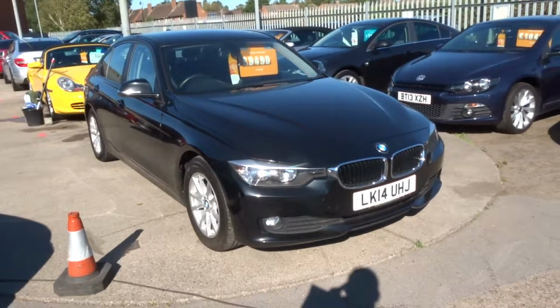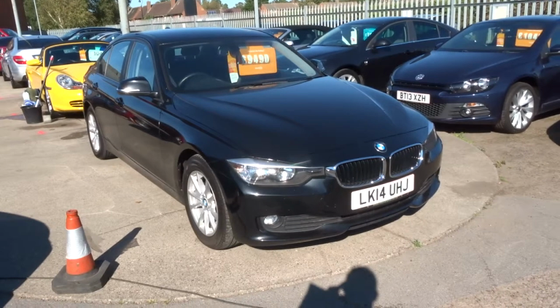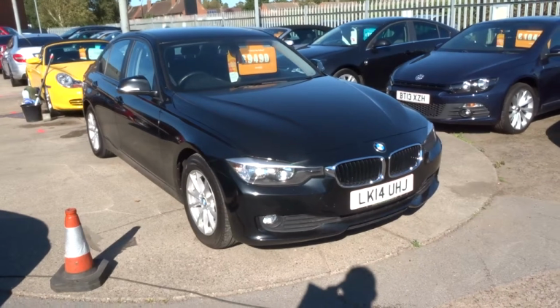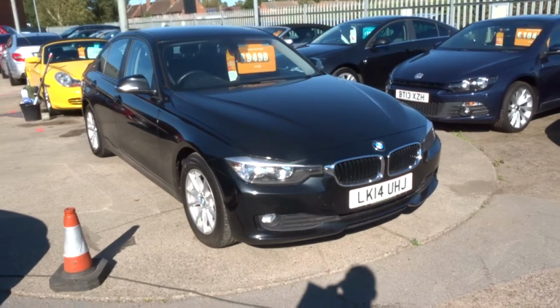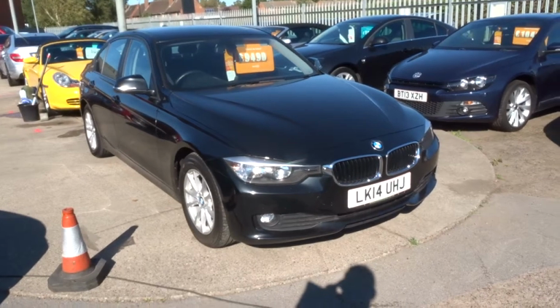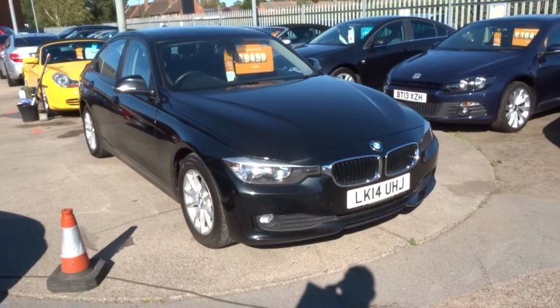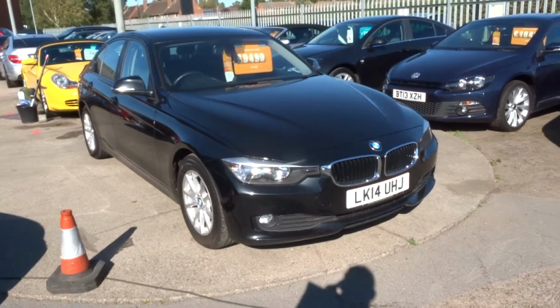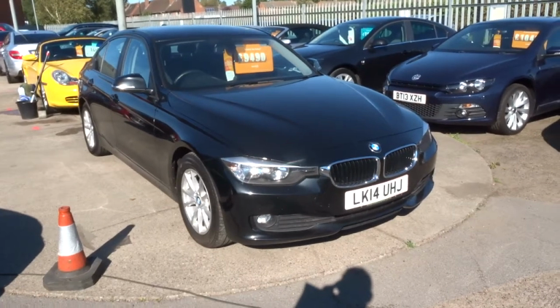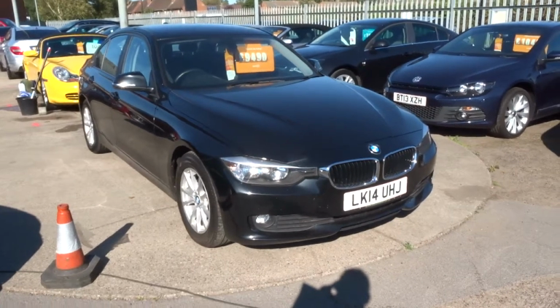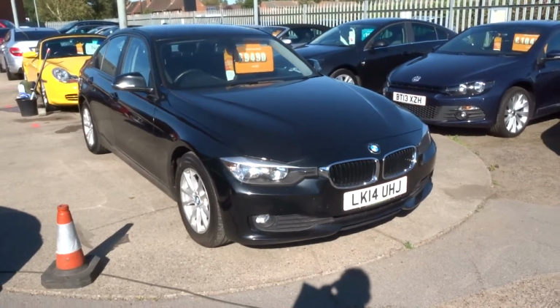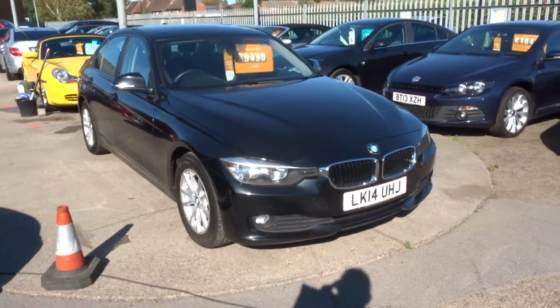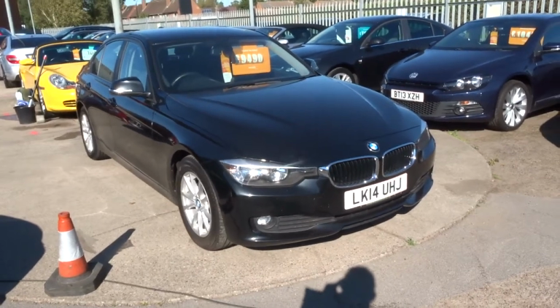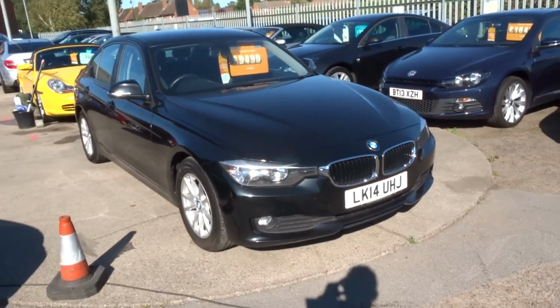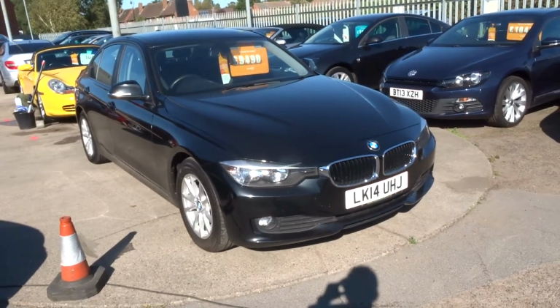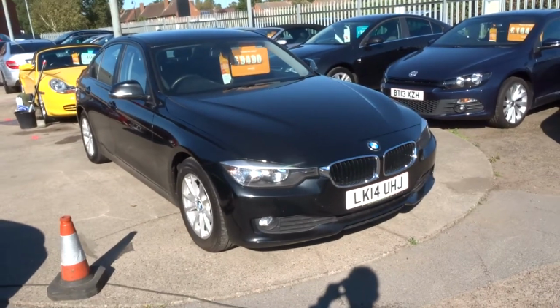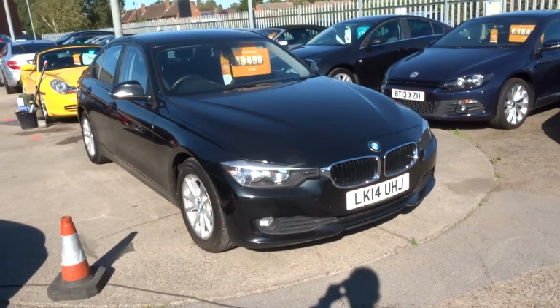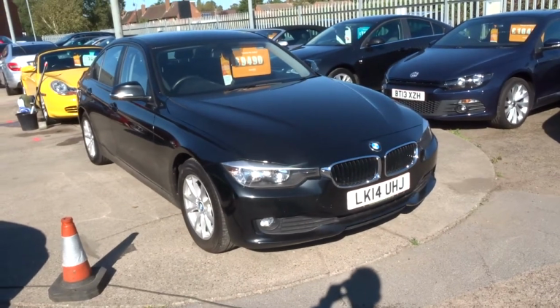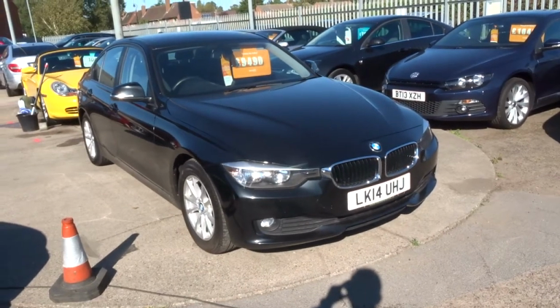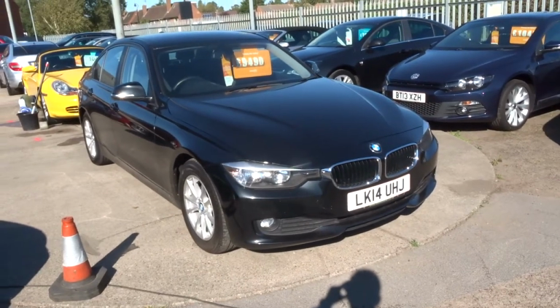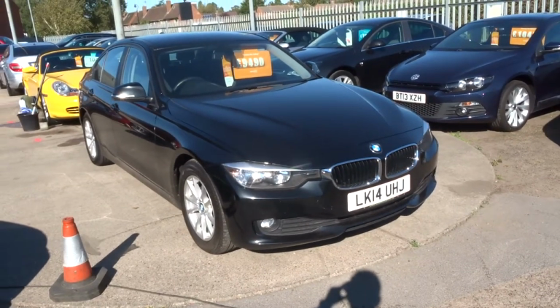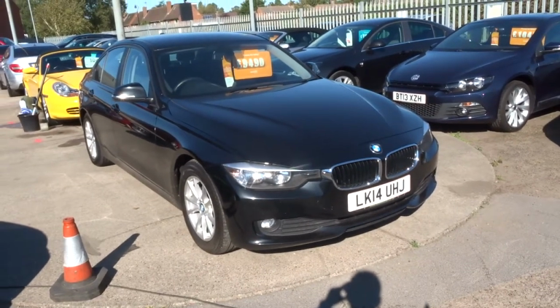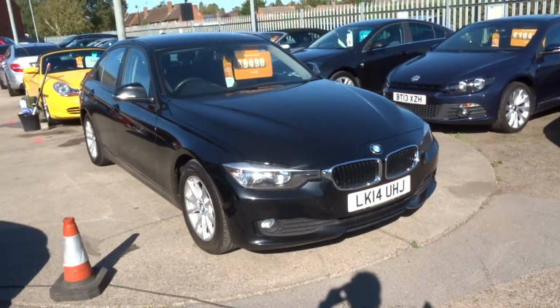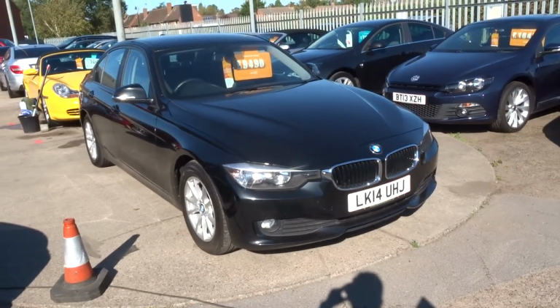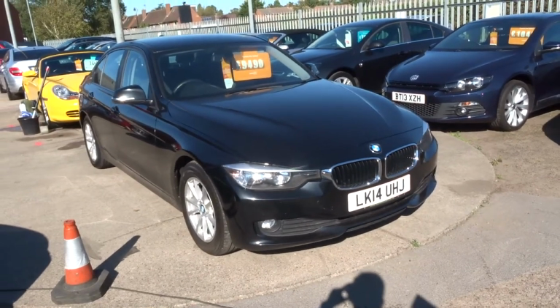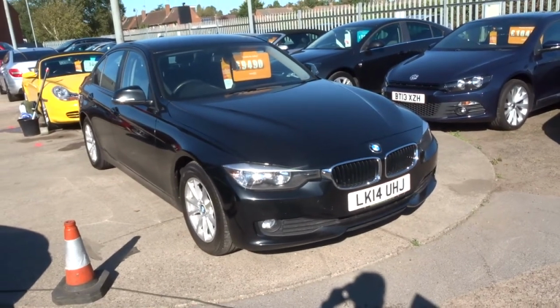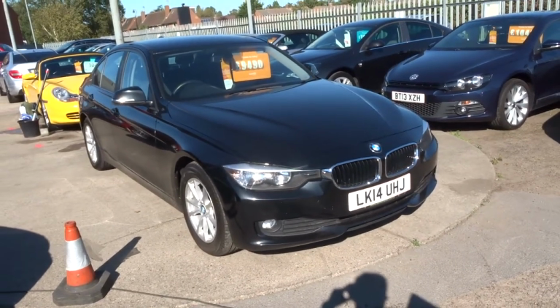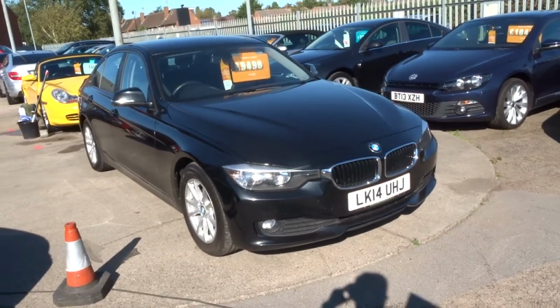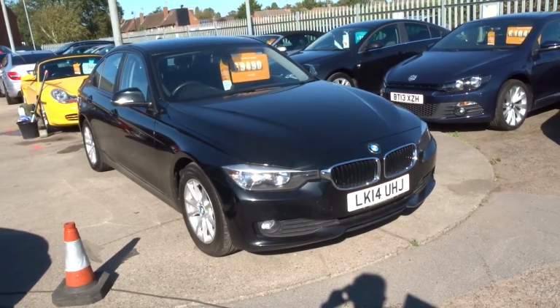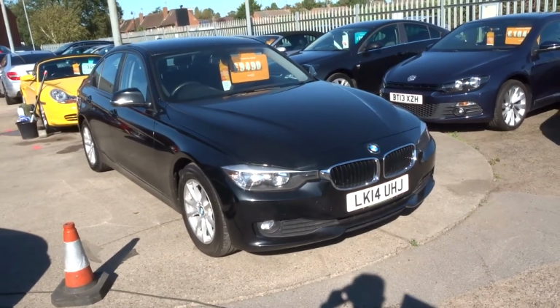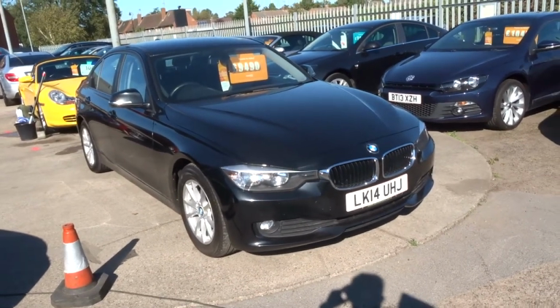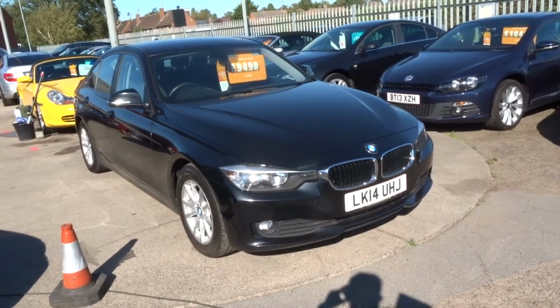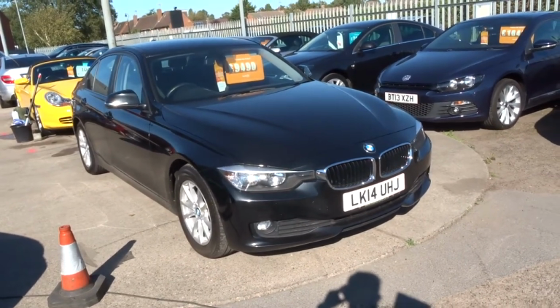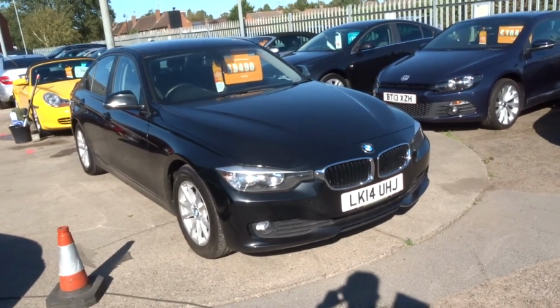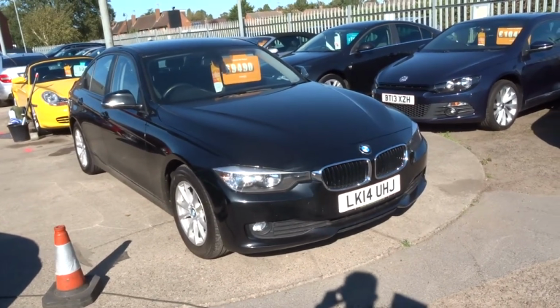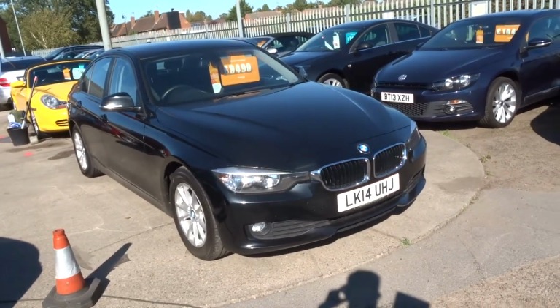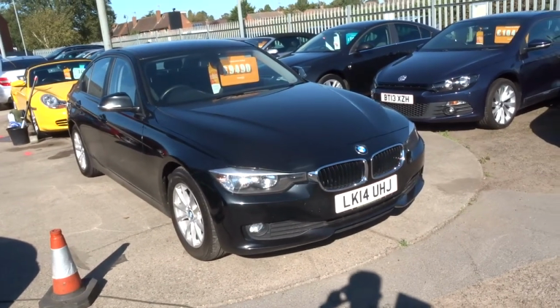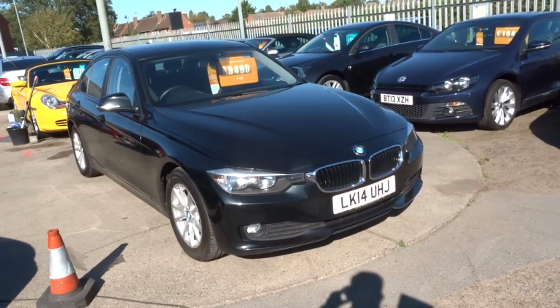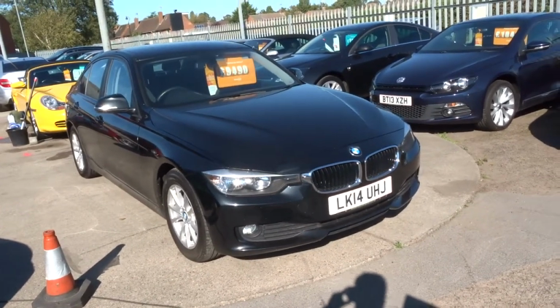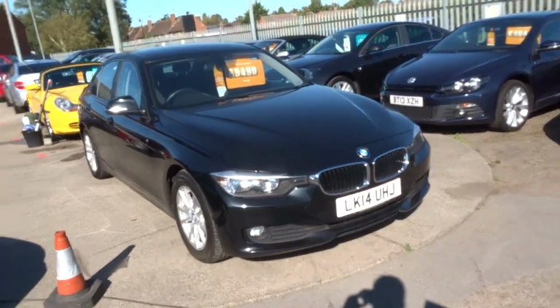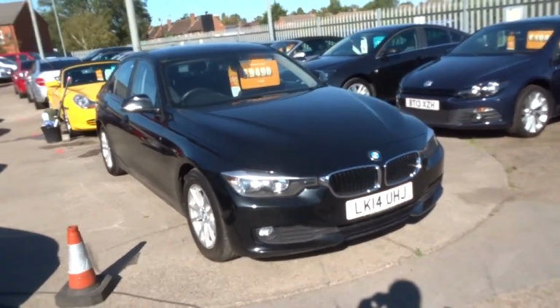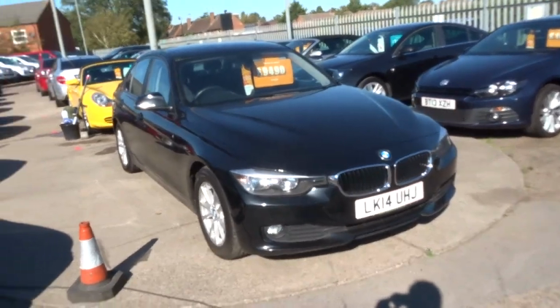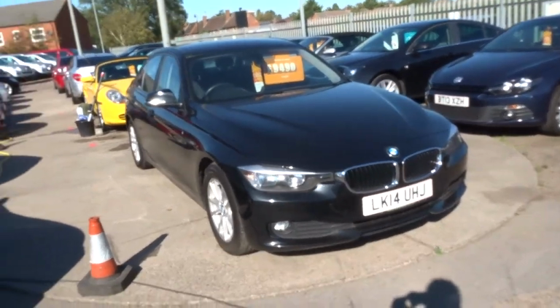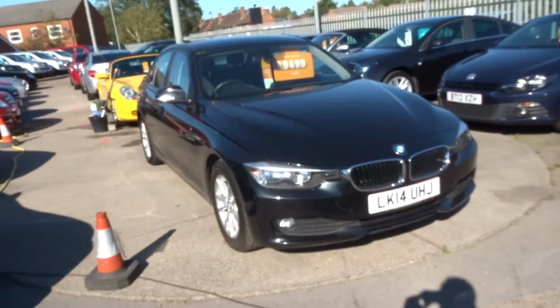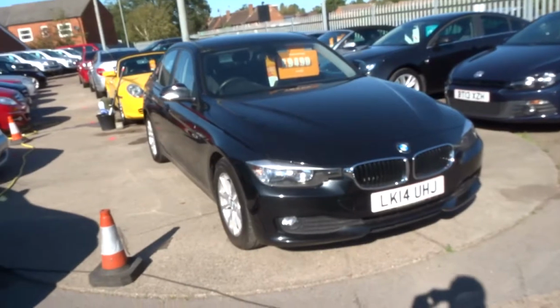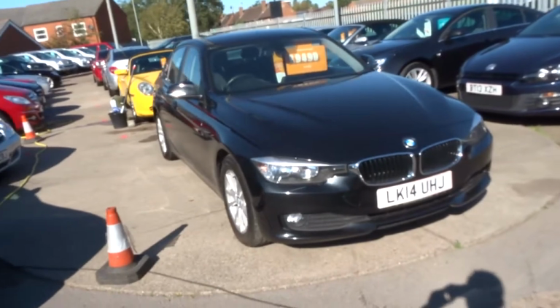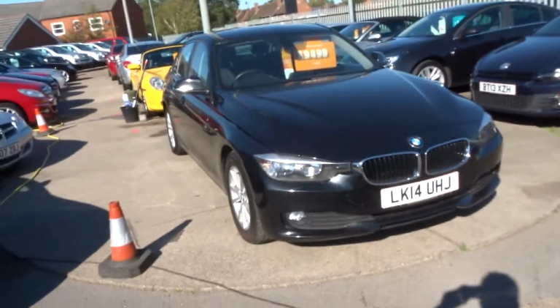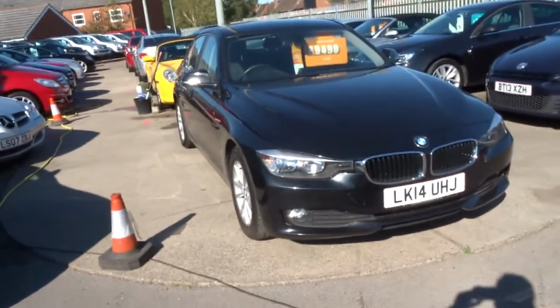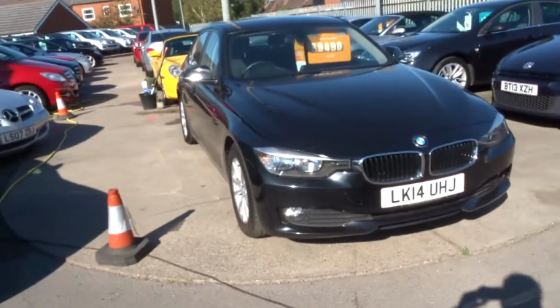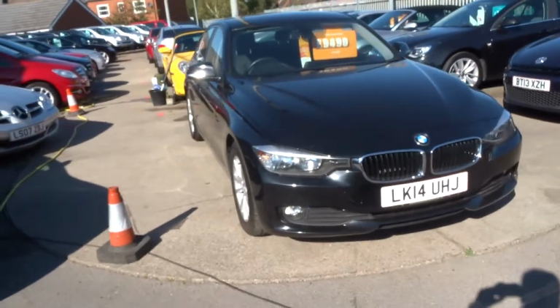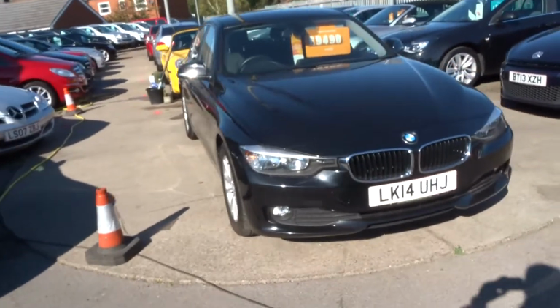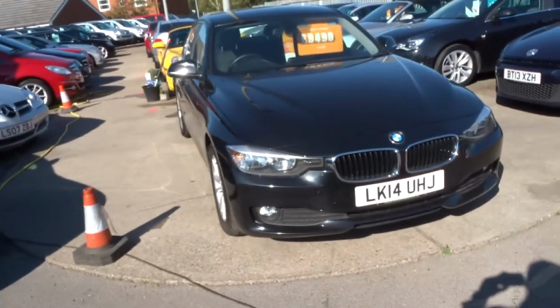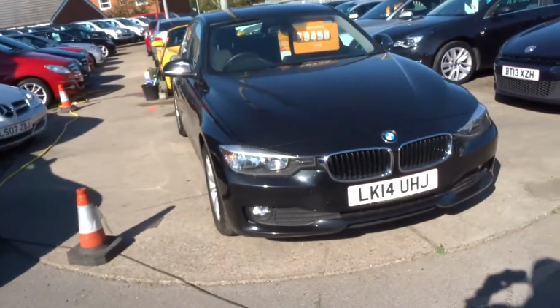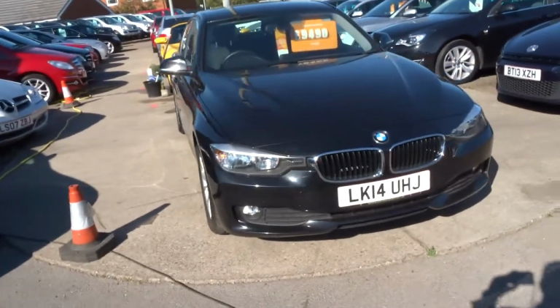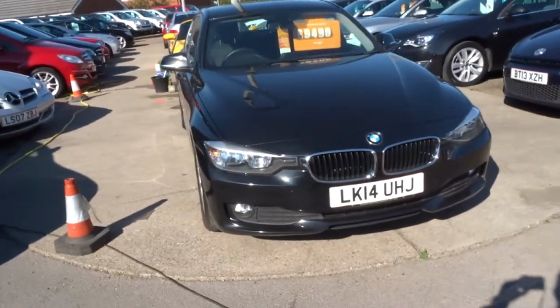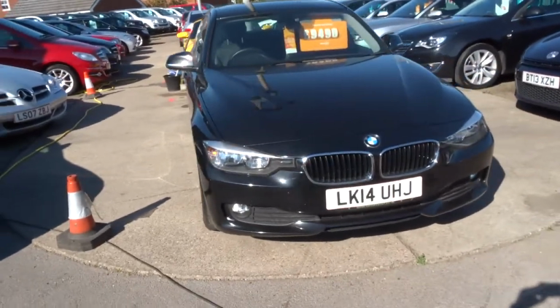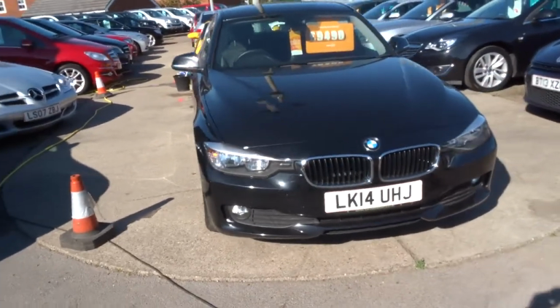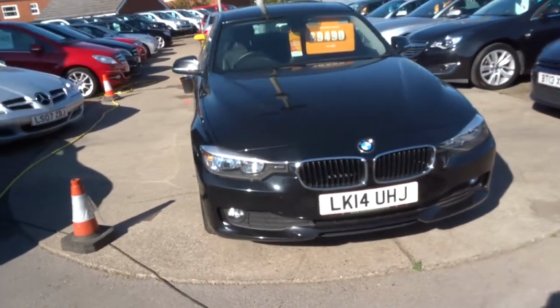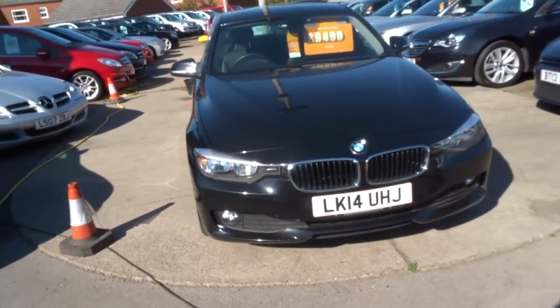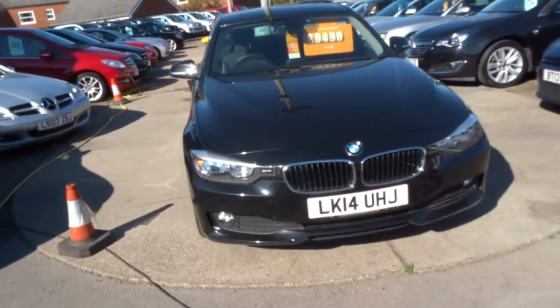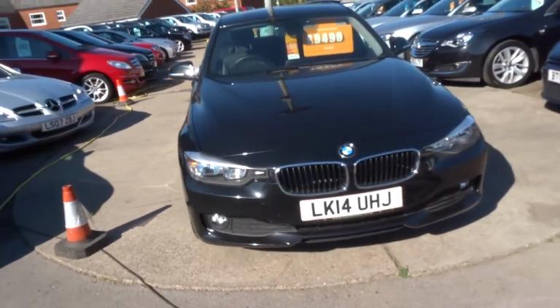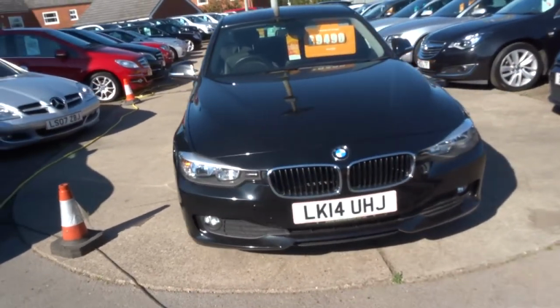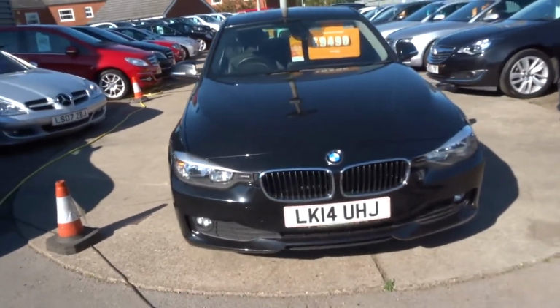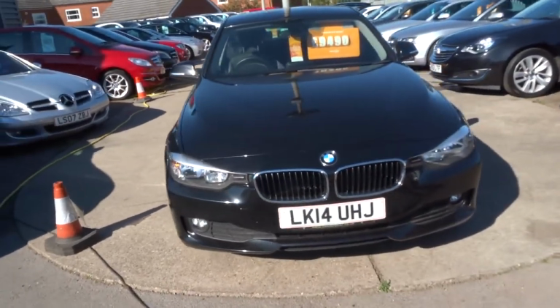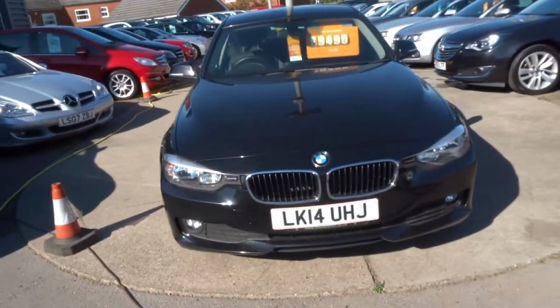Welcome to Country Car, my name is Tom. Here we have a beautiful BMW 3 Series — this is the 320 diesel.